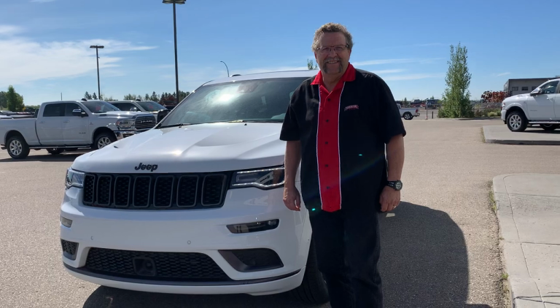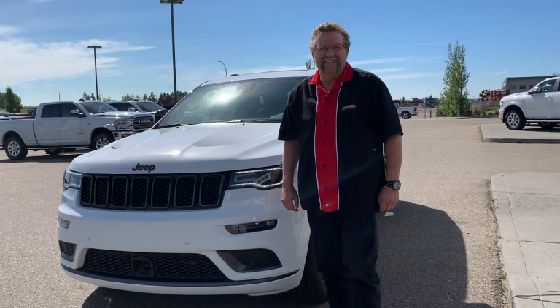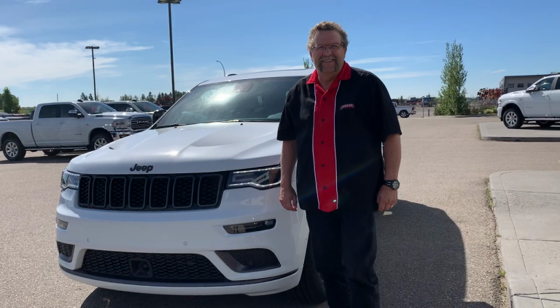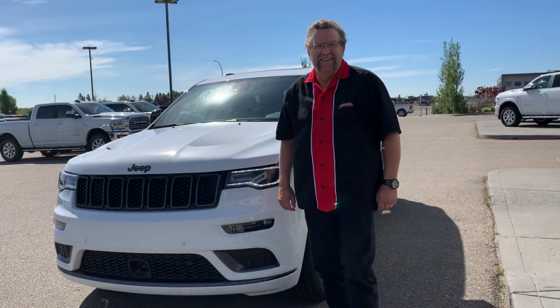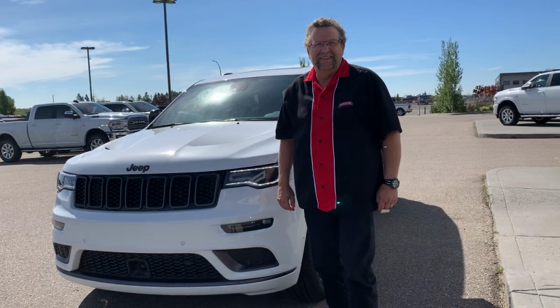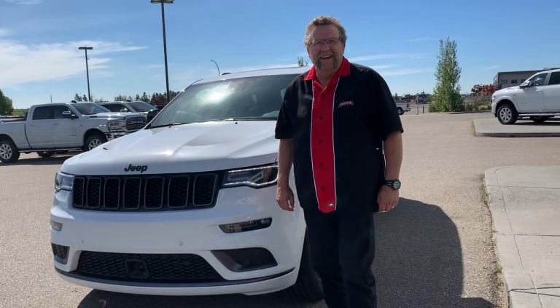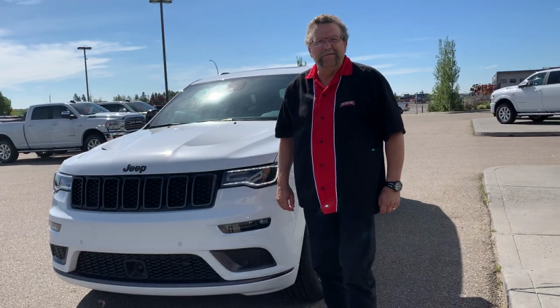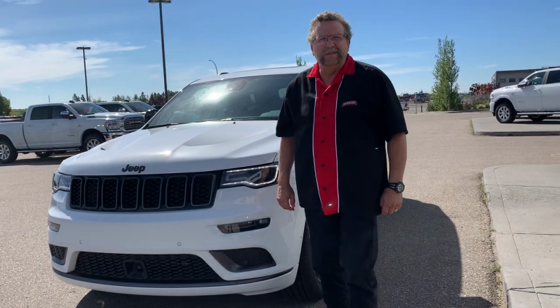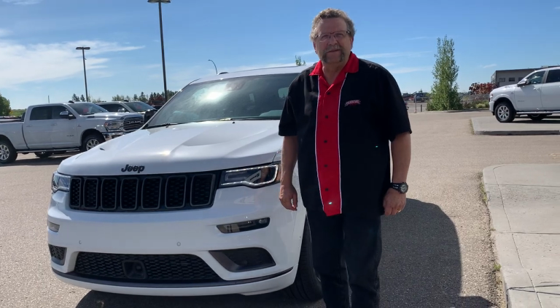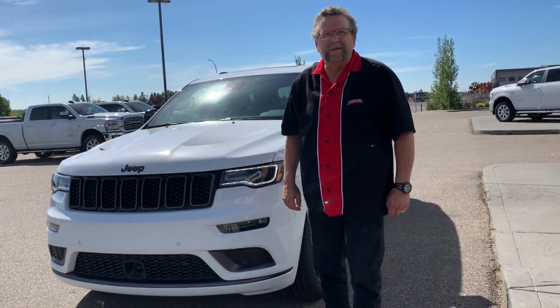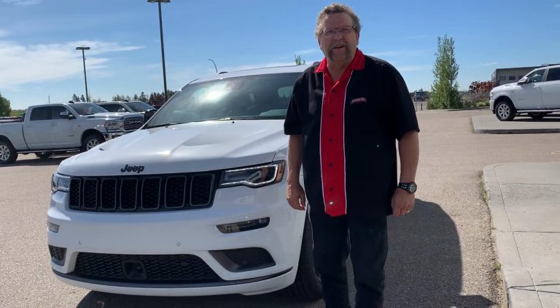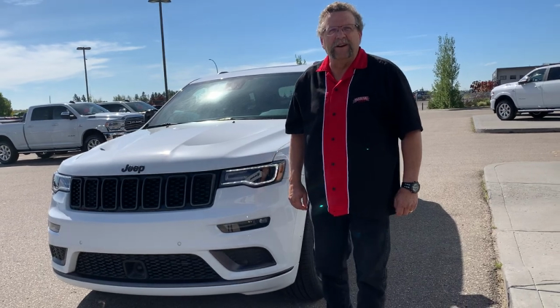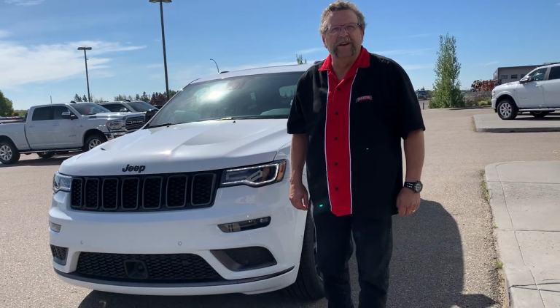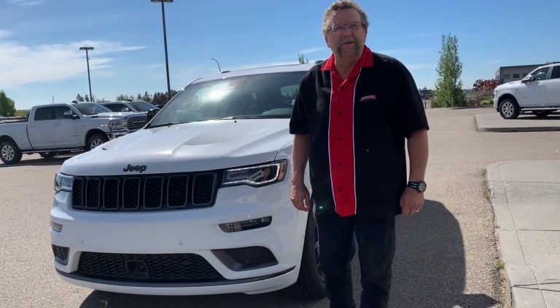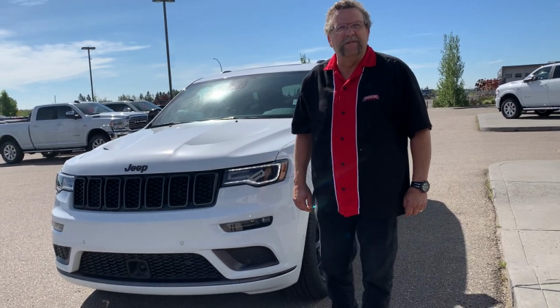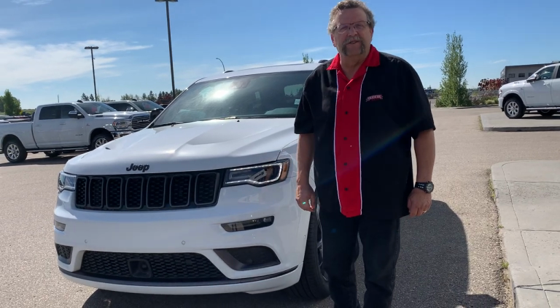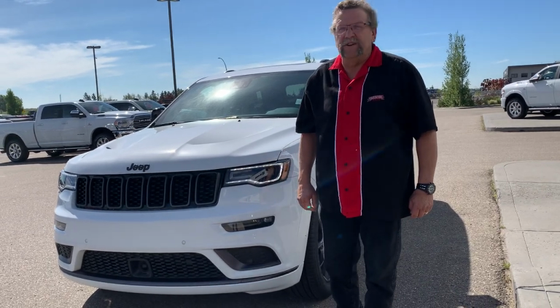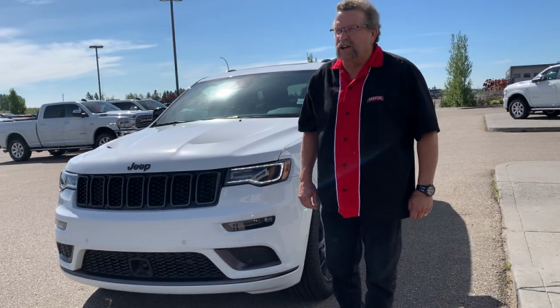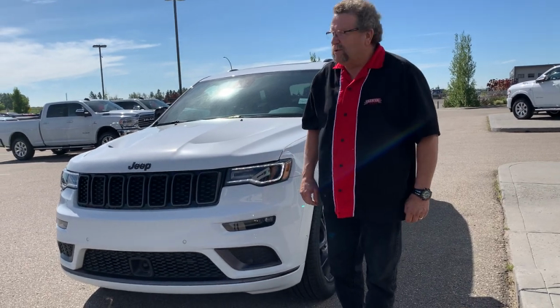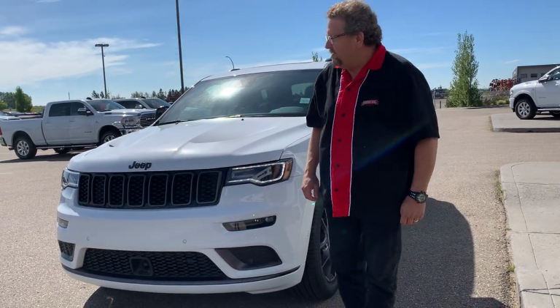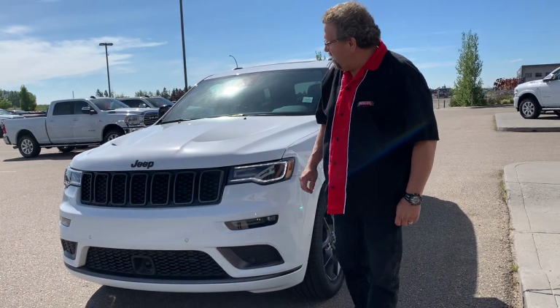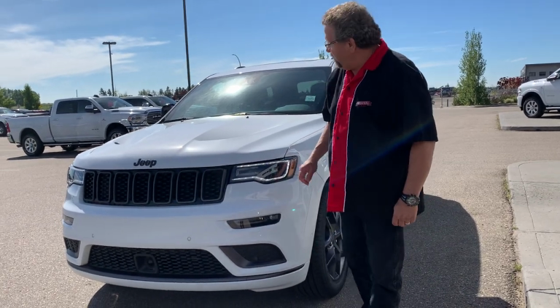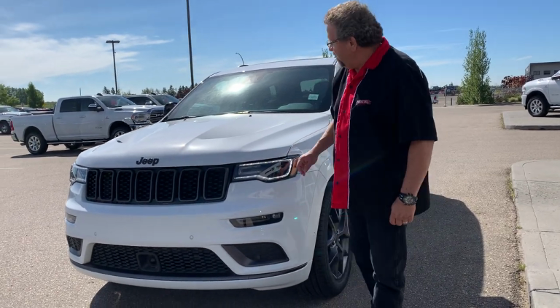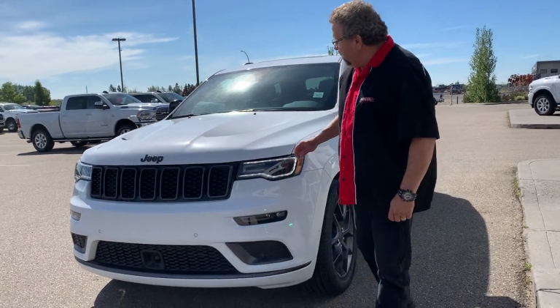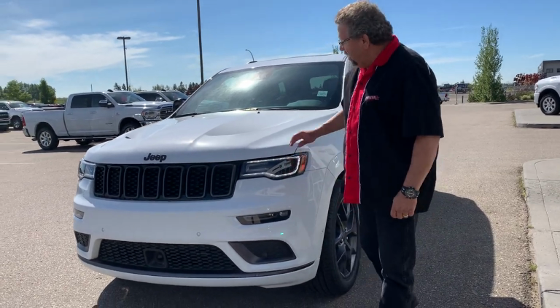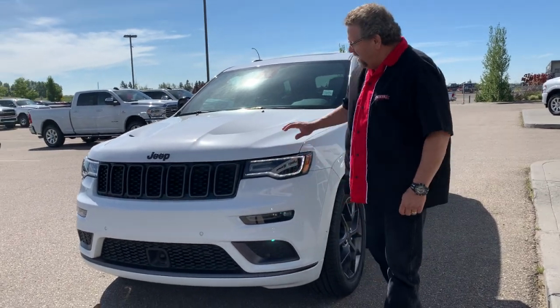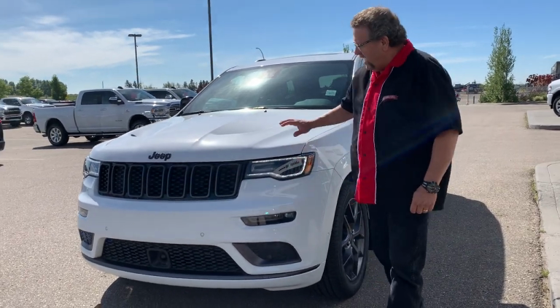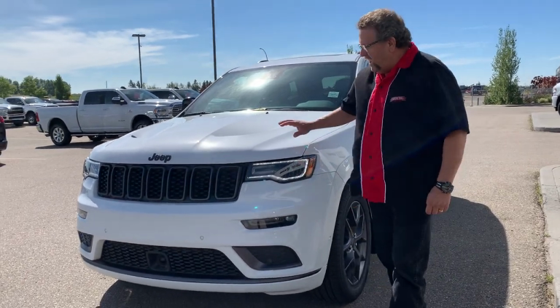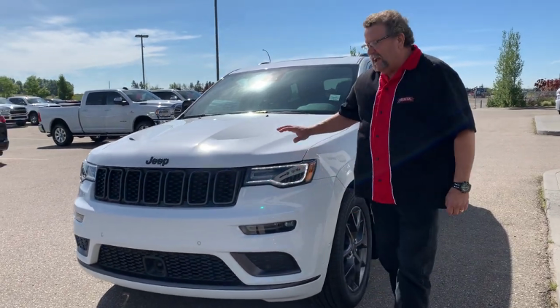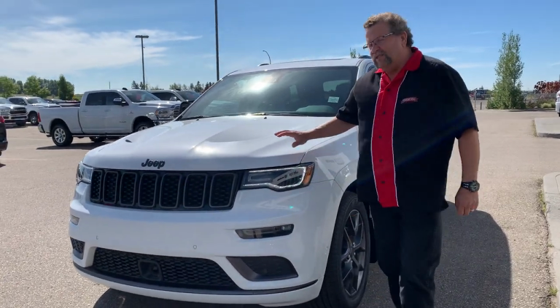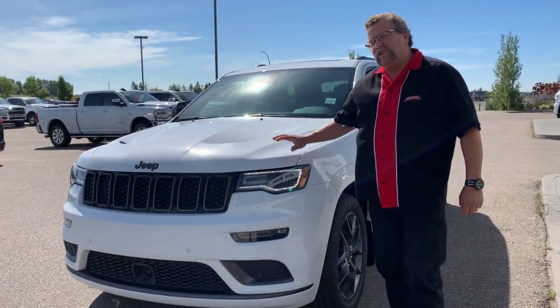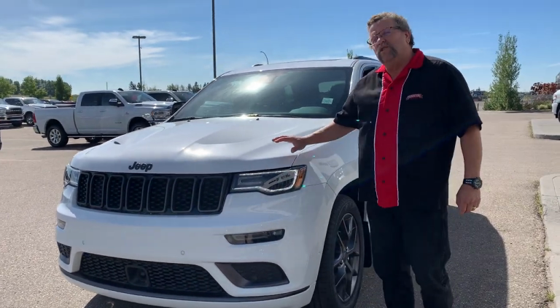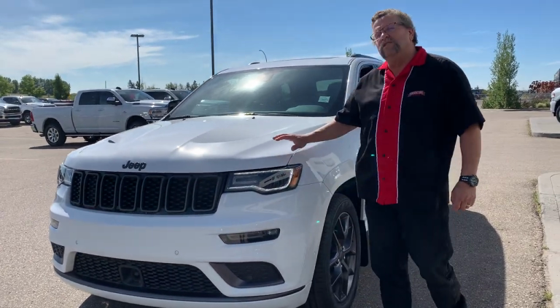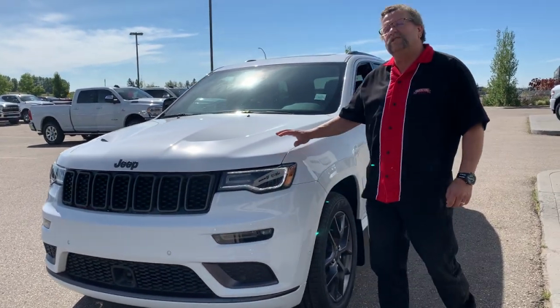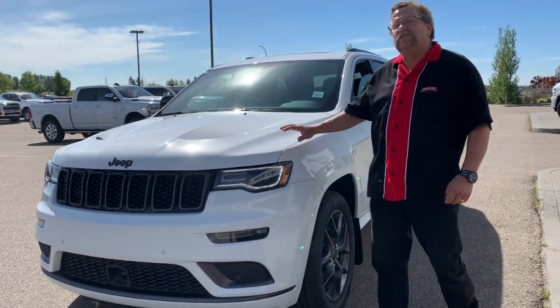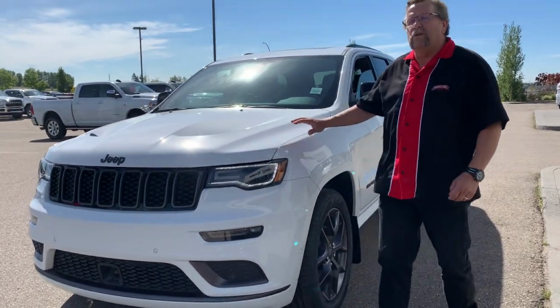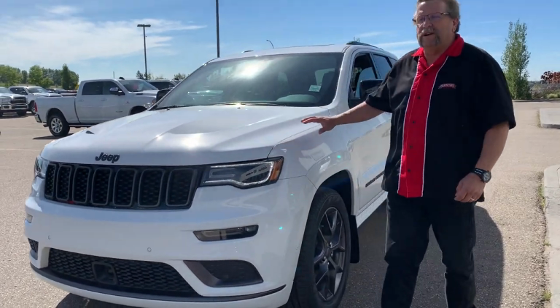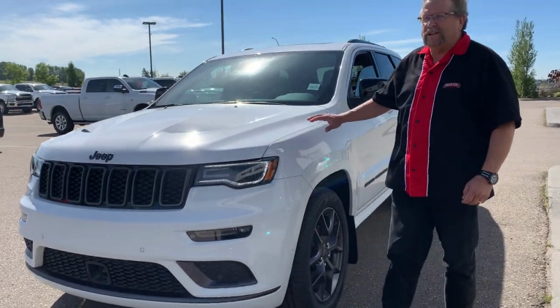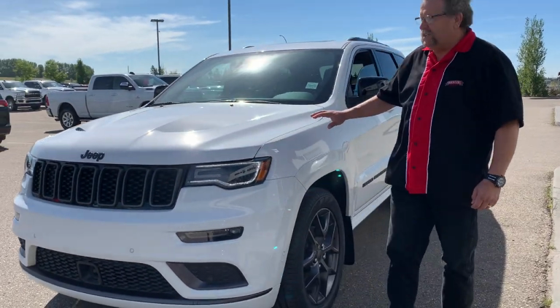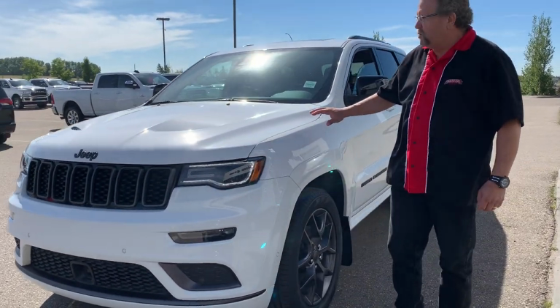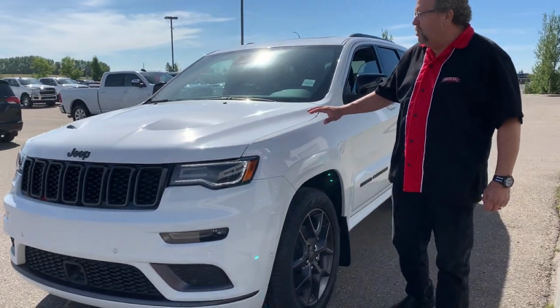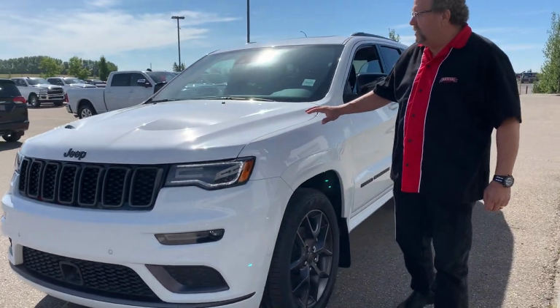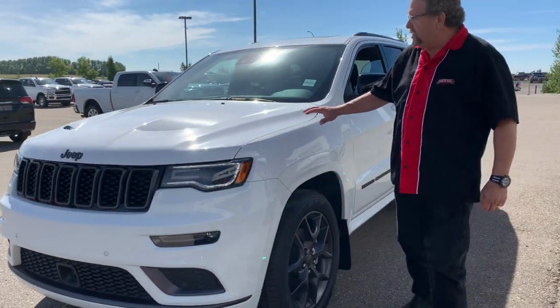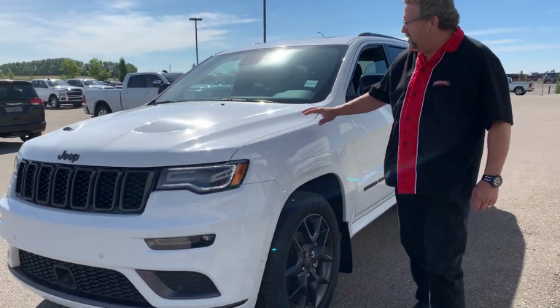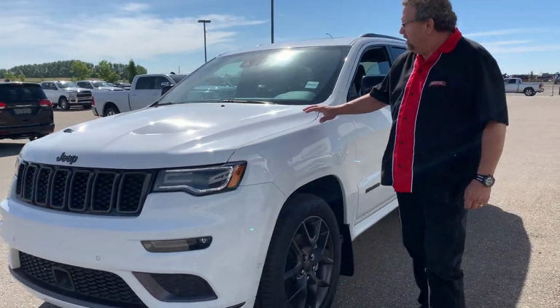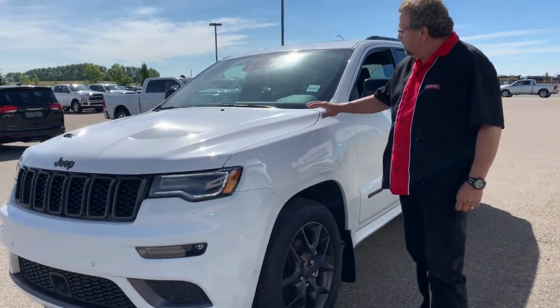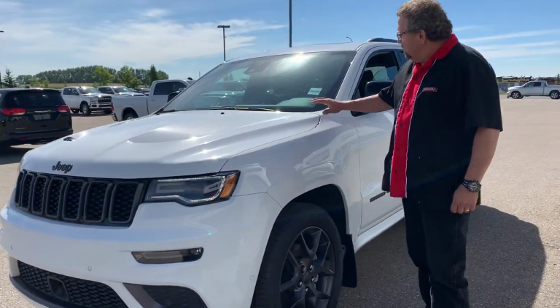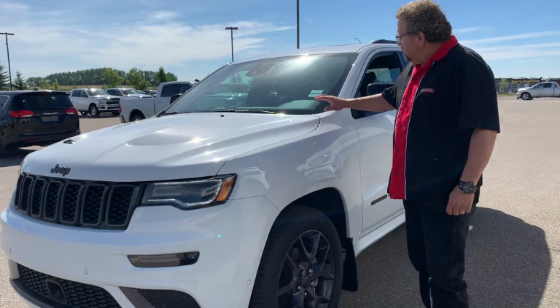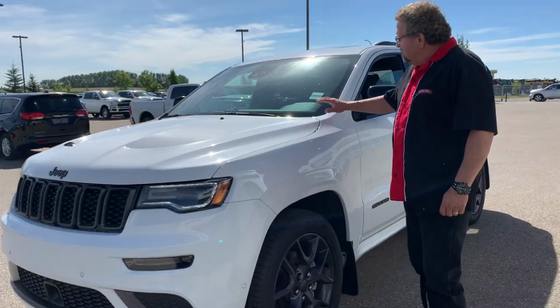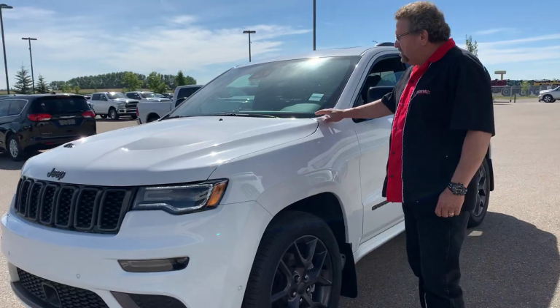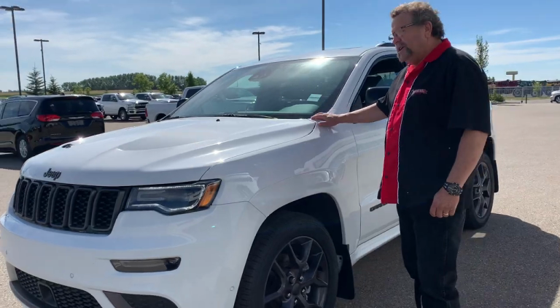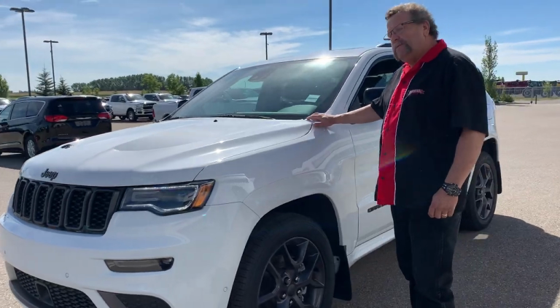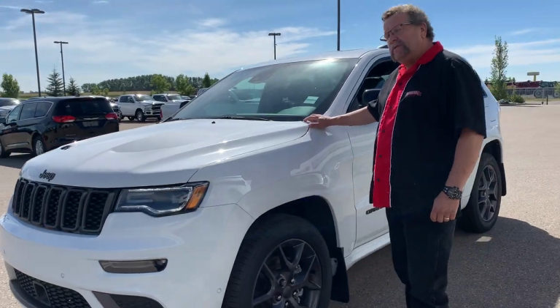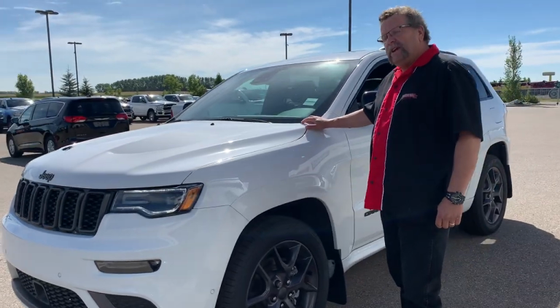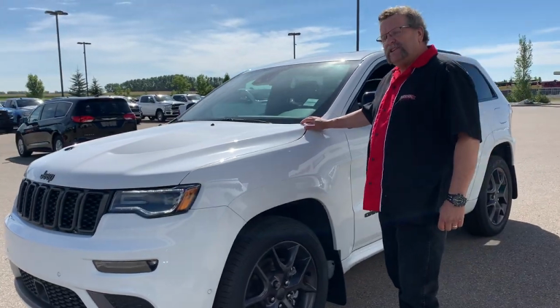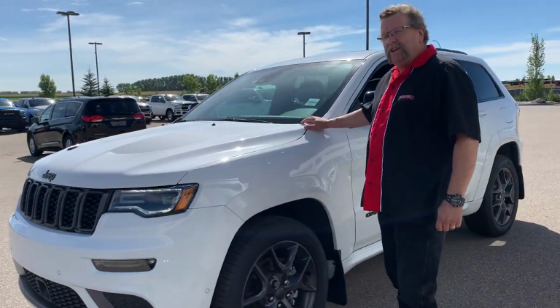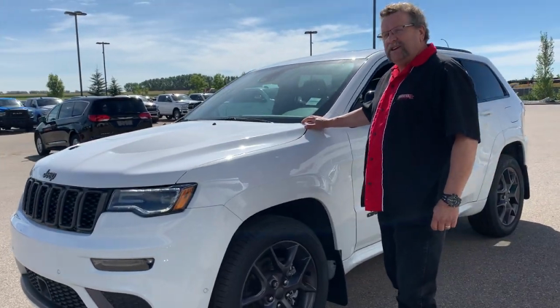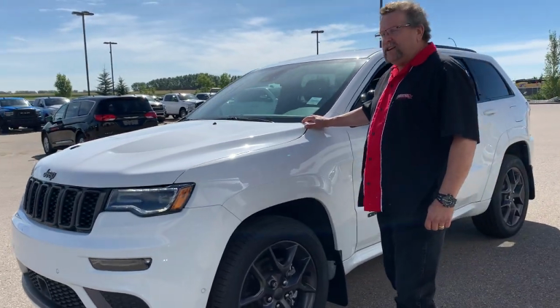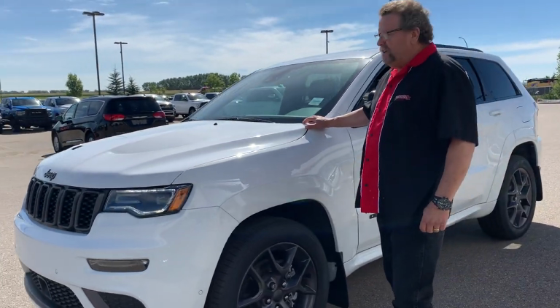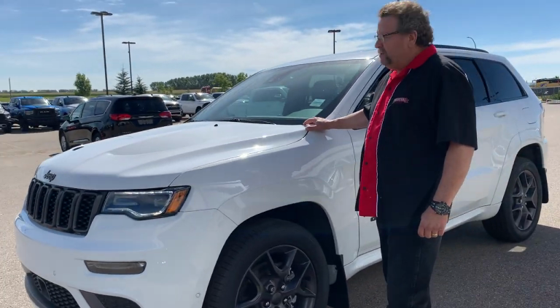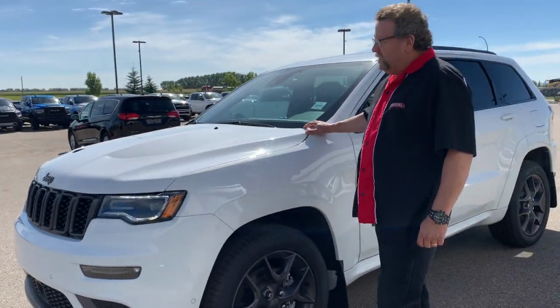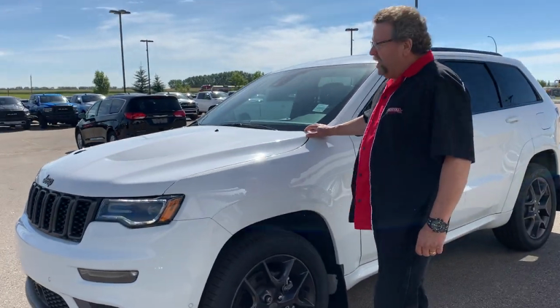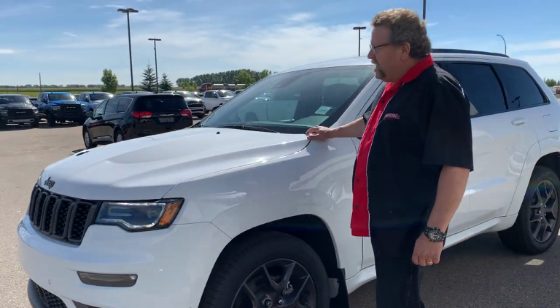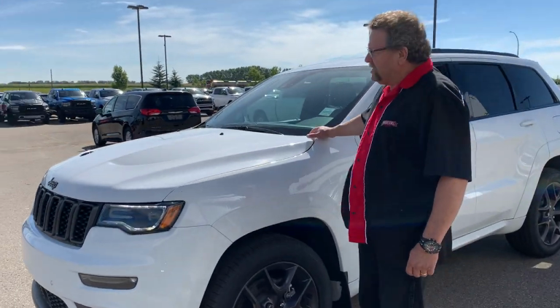Hey everyone, it's Tim McFarland here from Mountain View Dodge. I have a gorgeous 2020 Jeep Grand Cherokee Limited X.